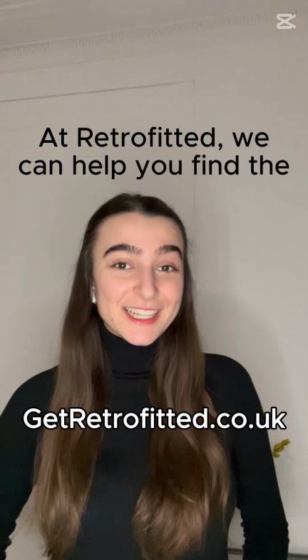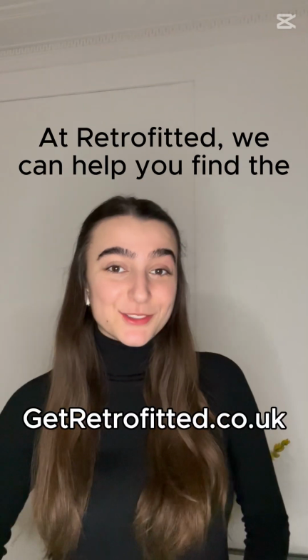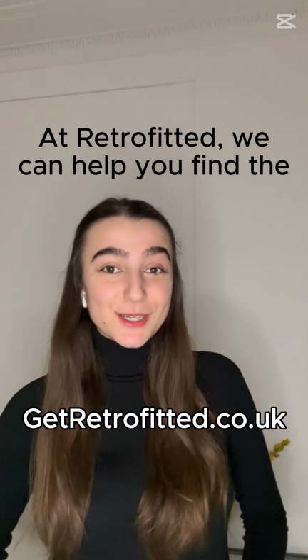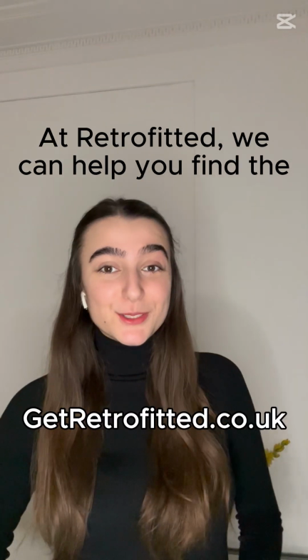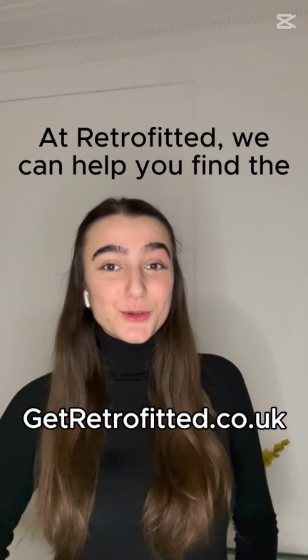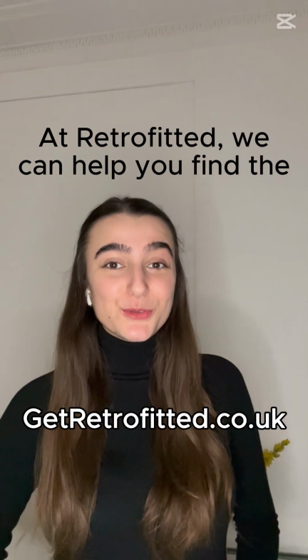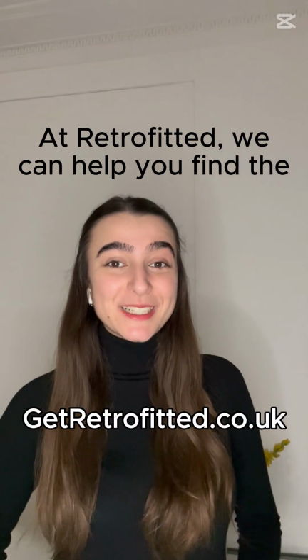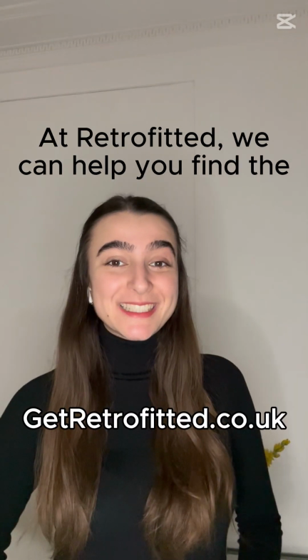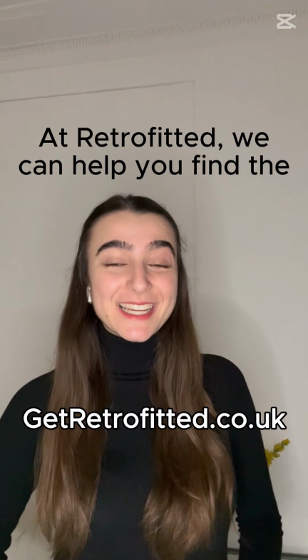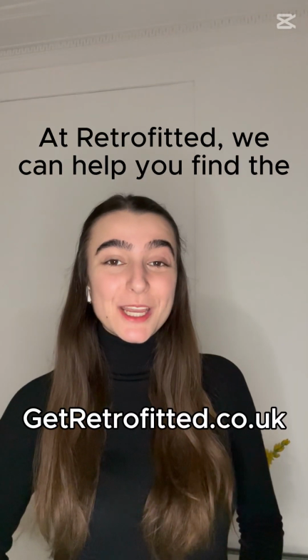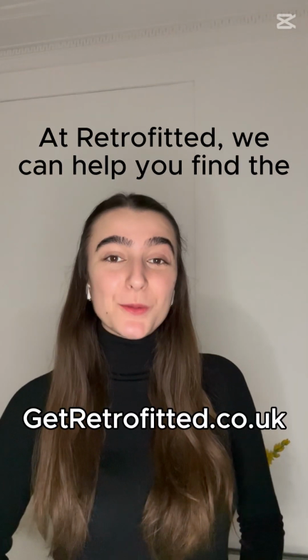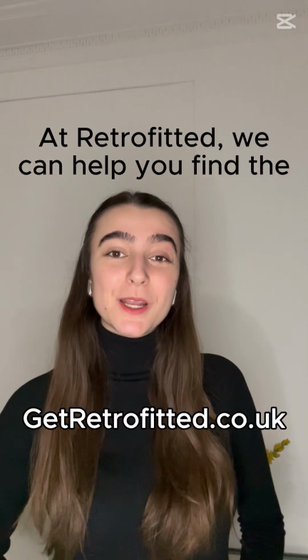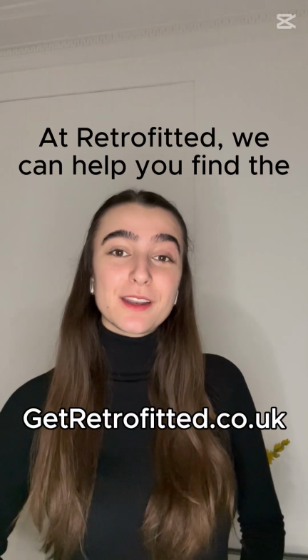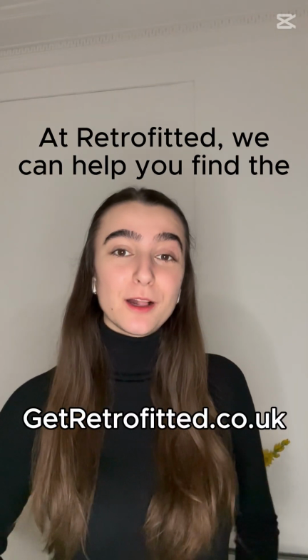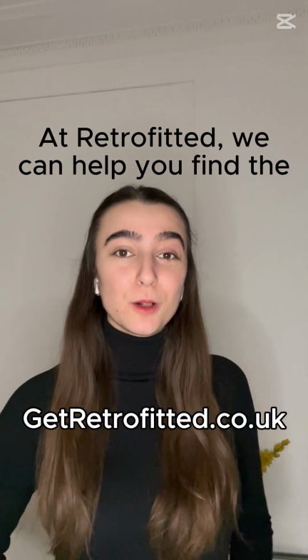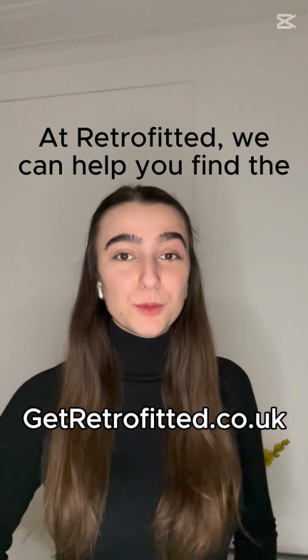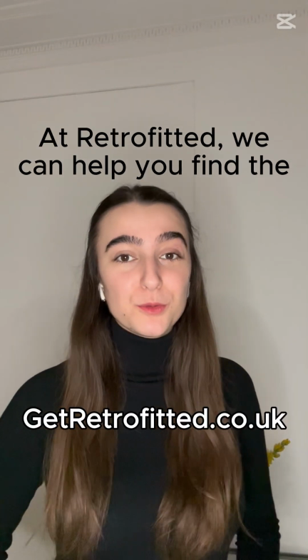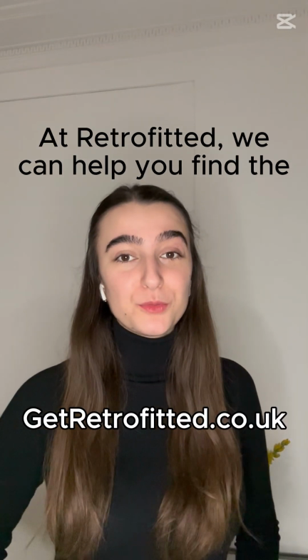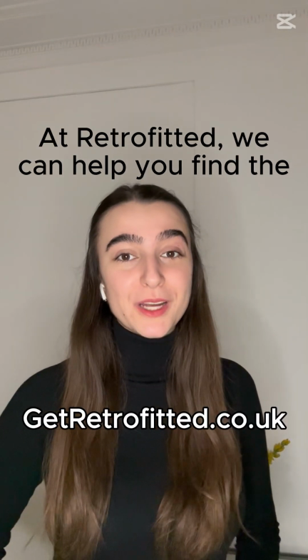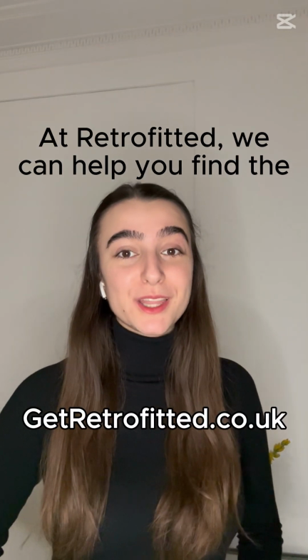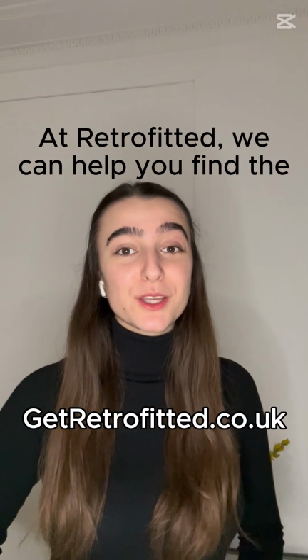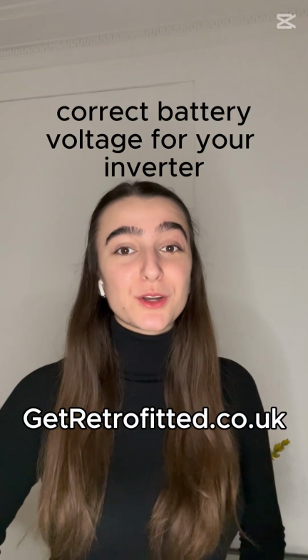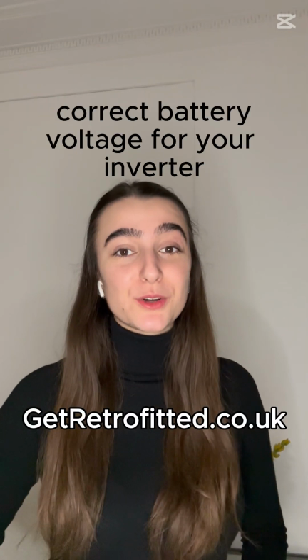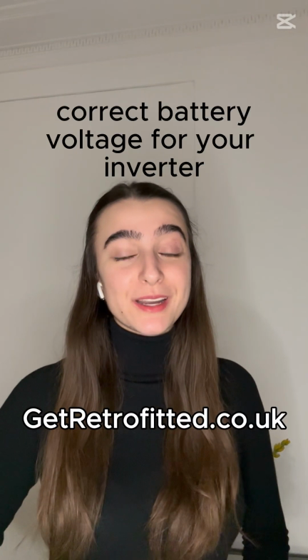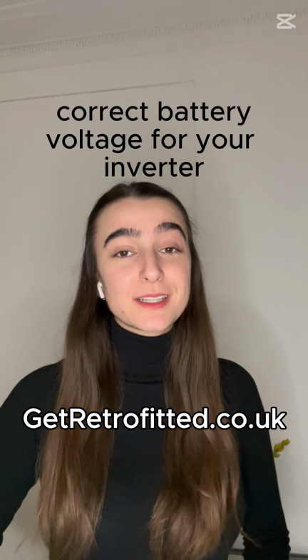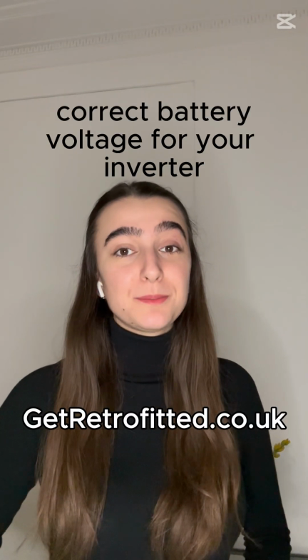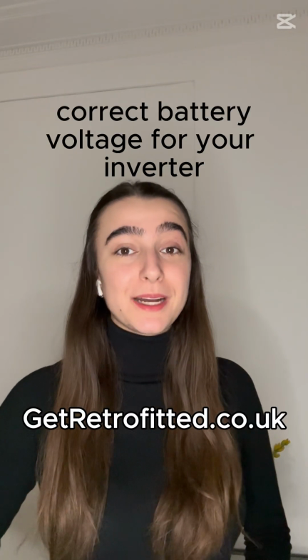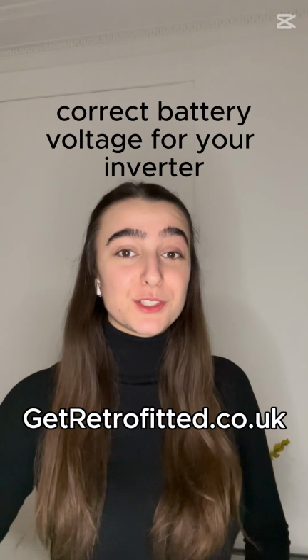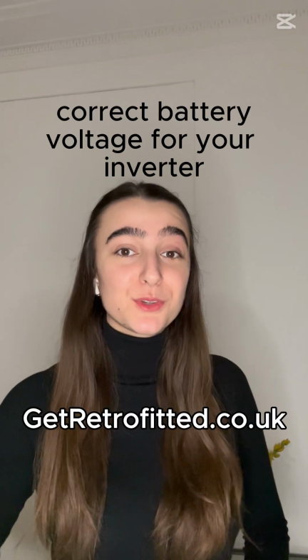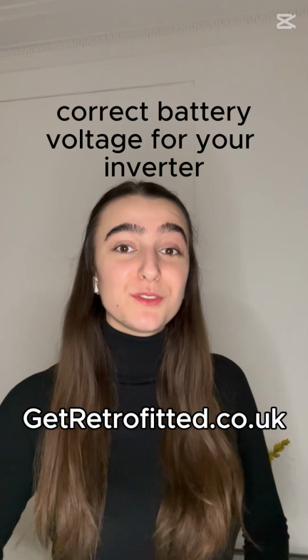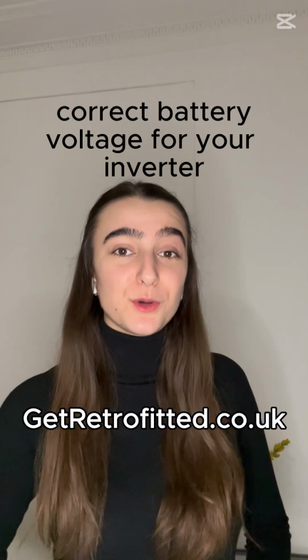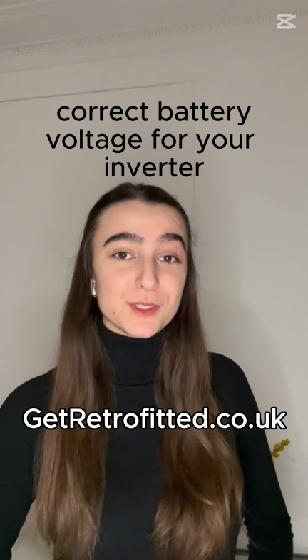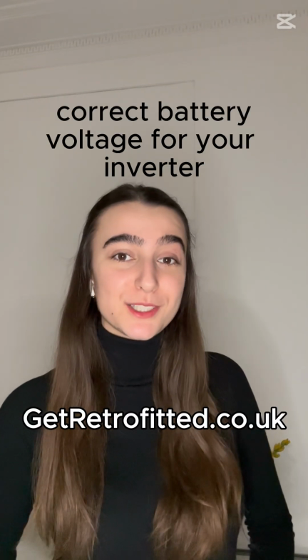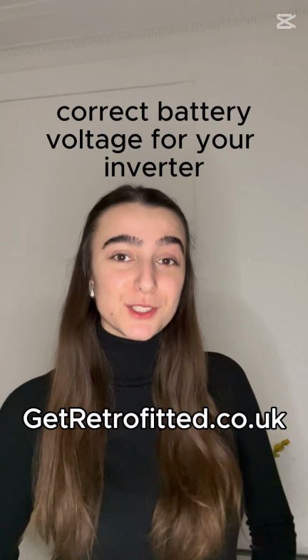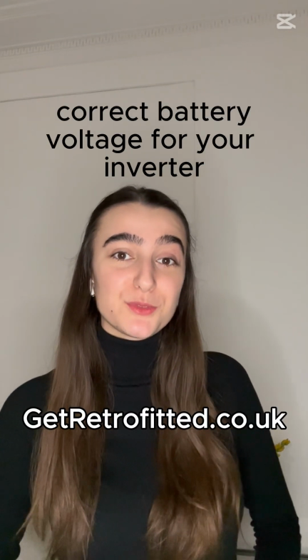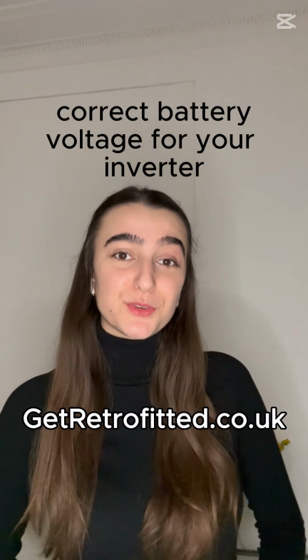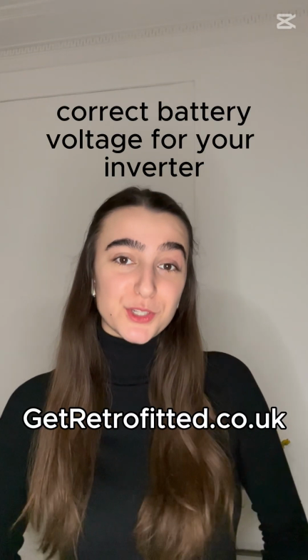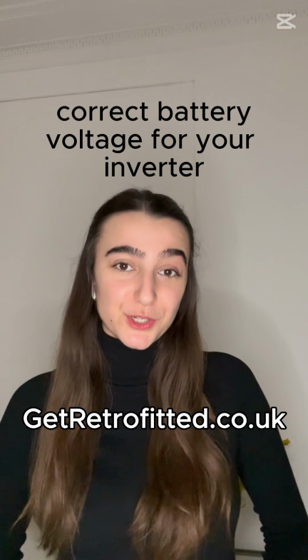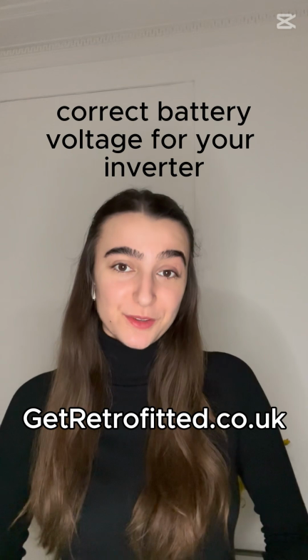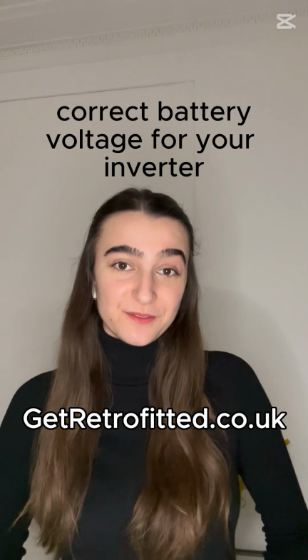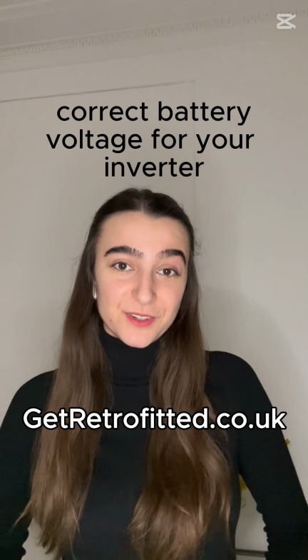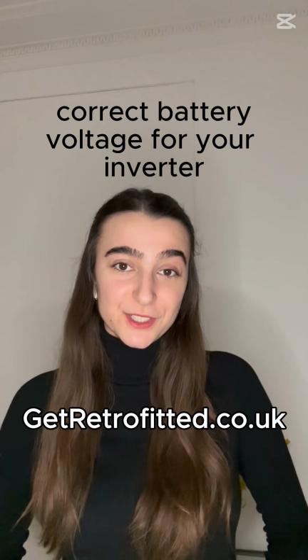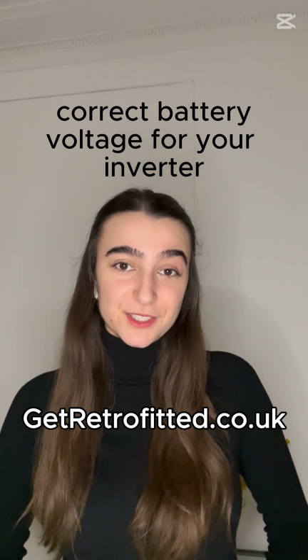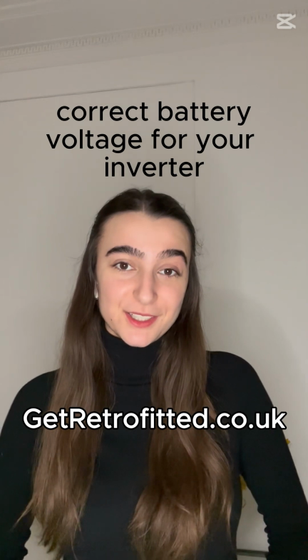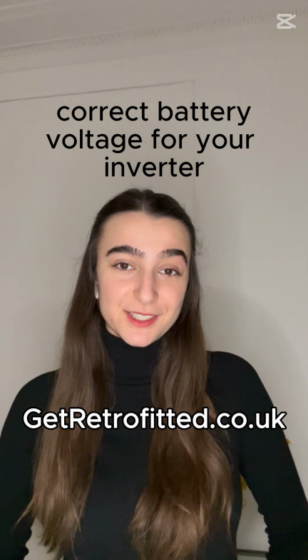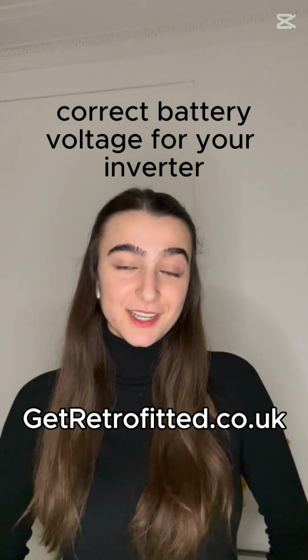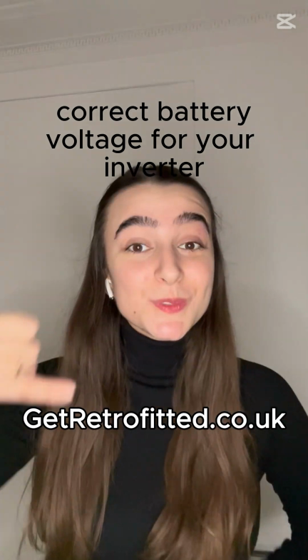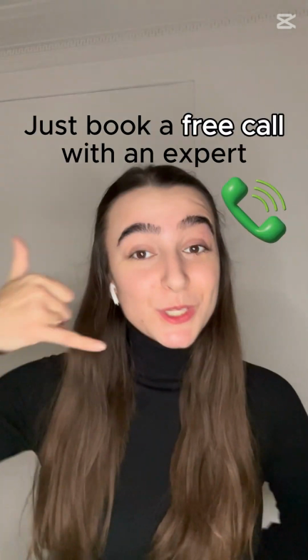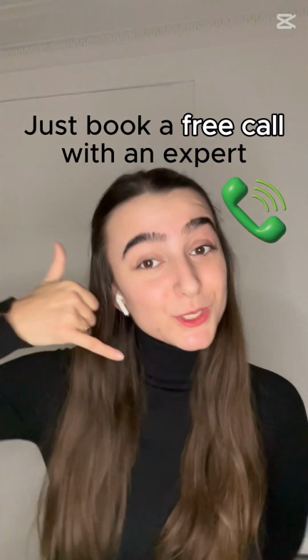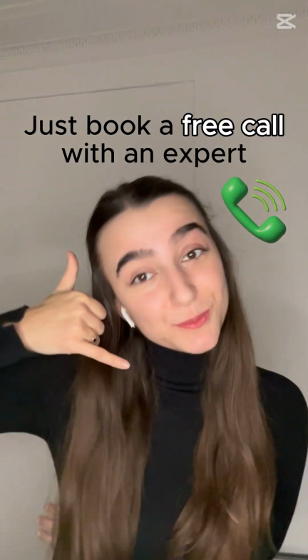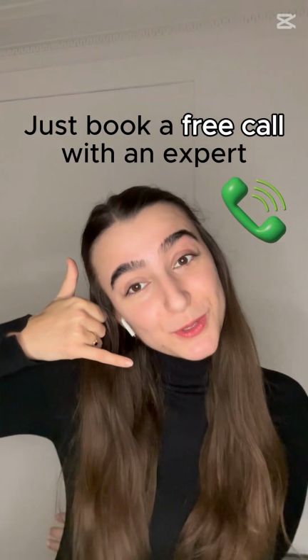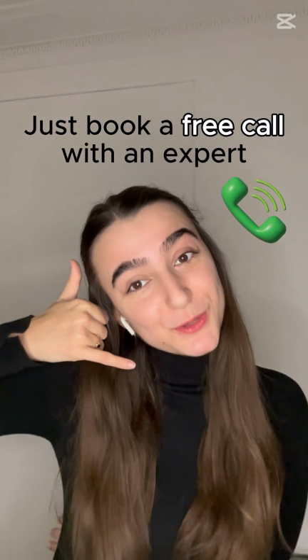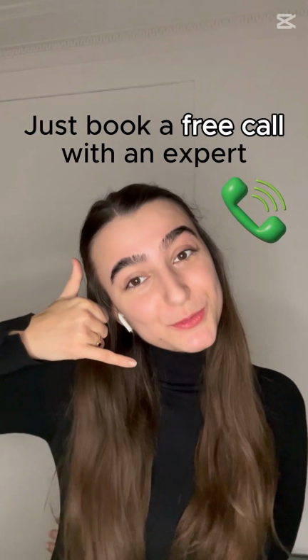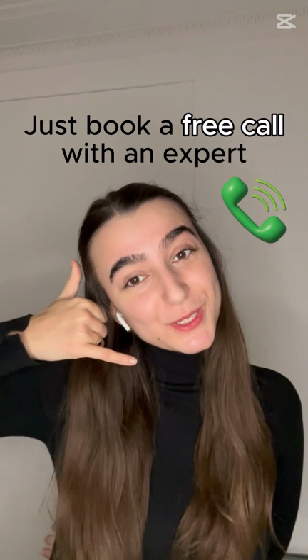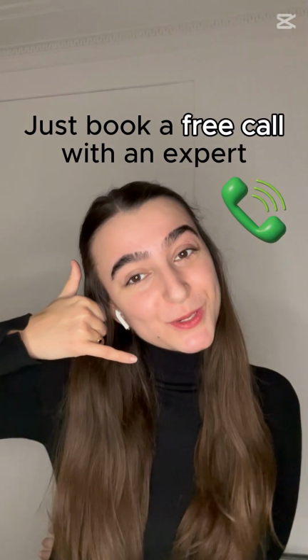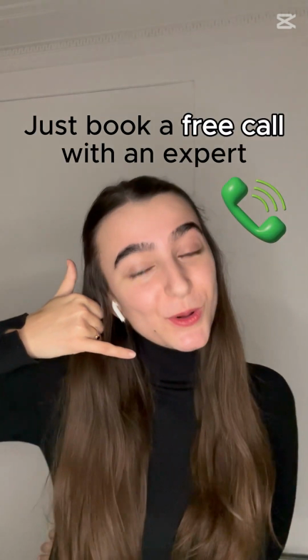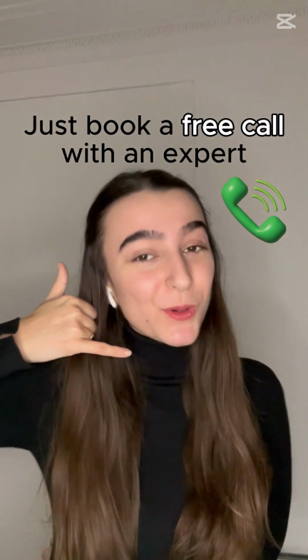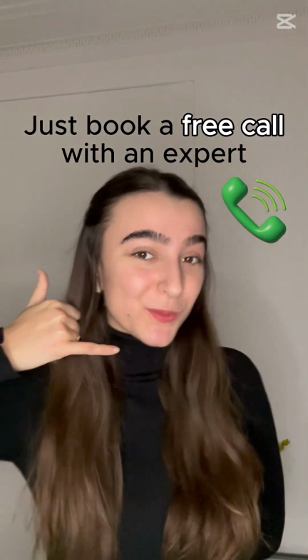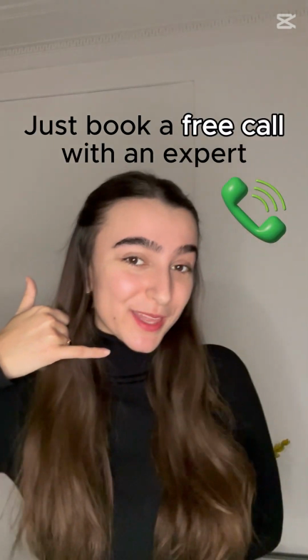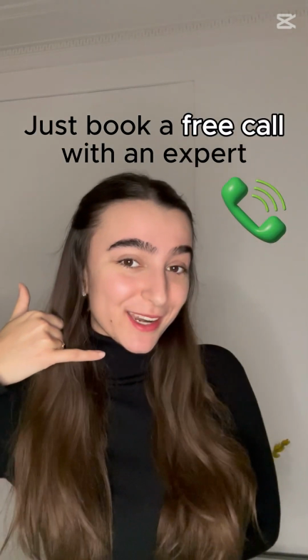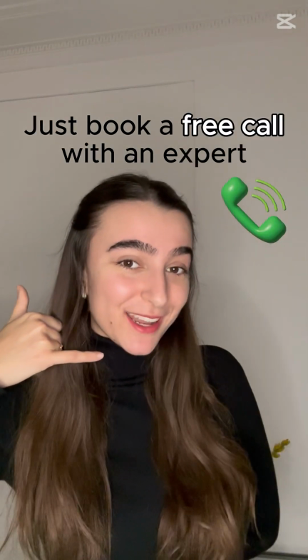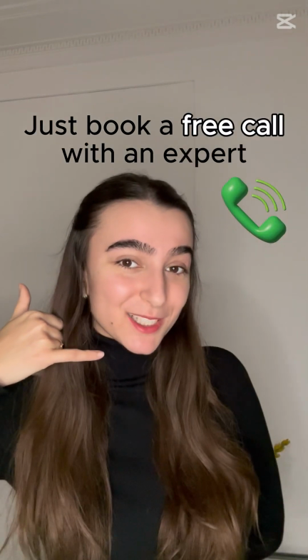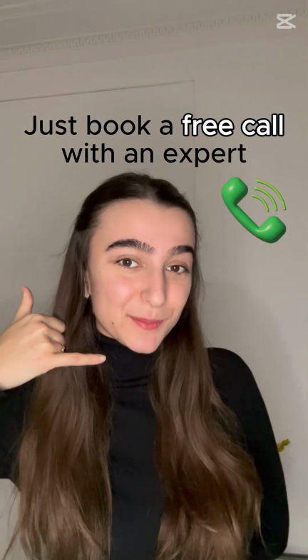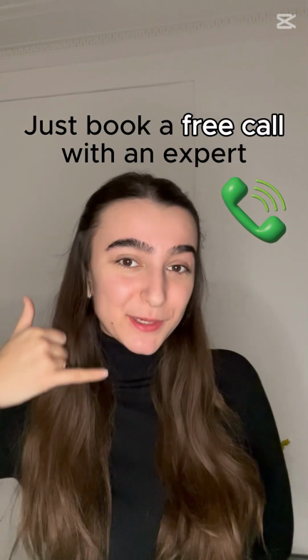At Retrofated, we can help you find the correct battery voltage for your inverter. Just book a free call with an expert.